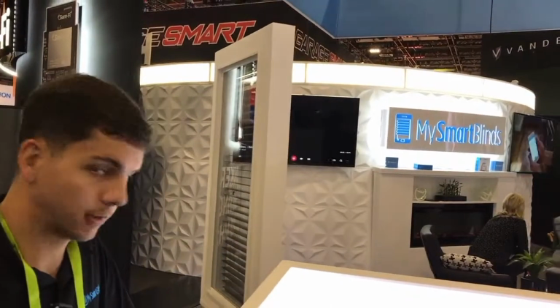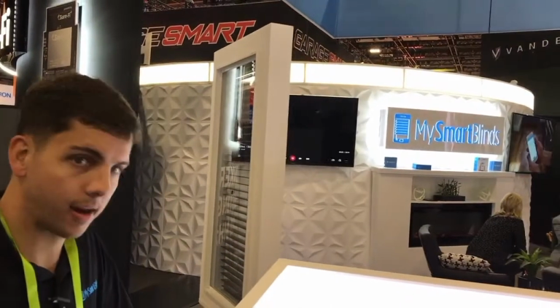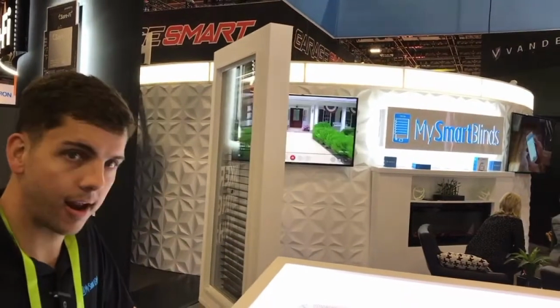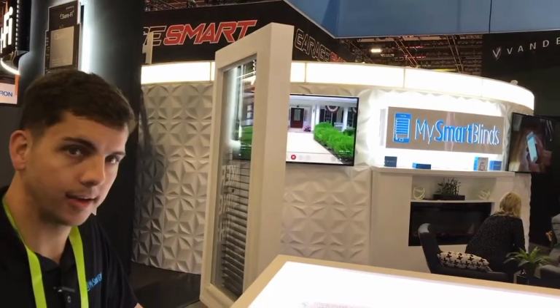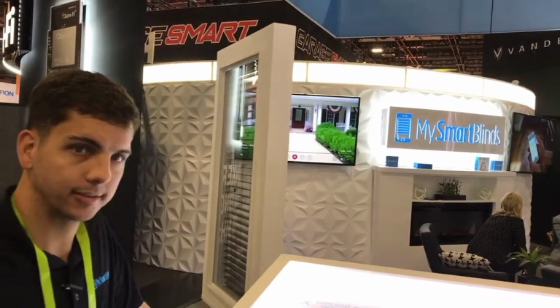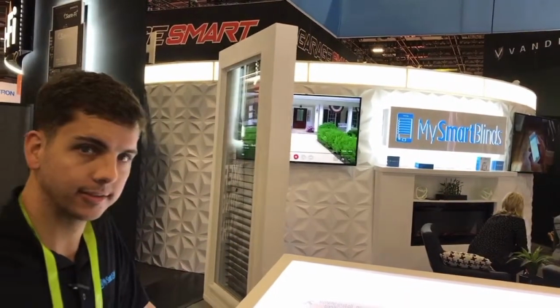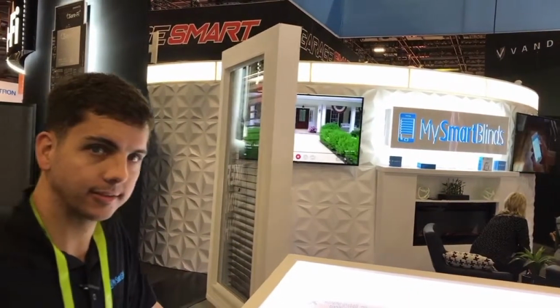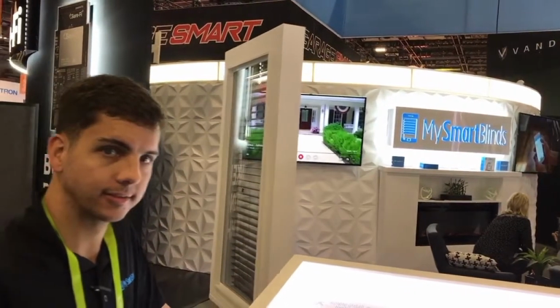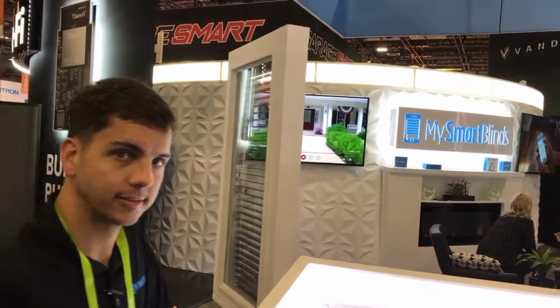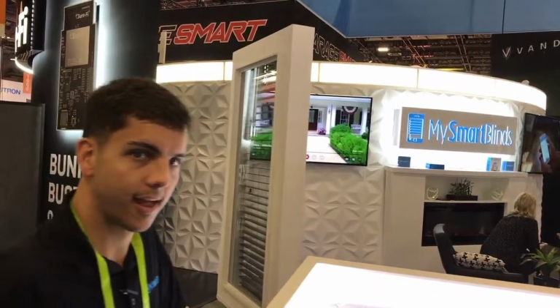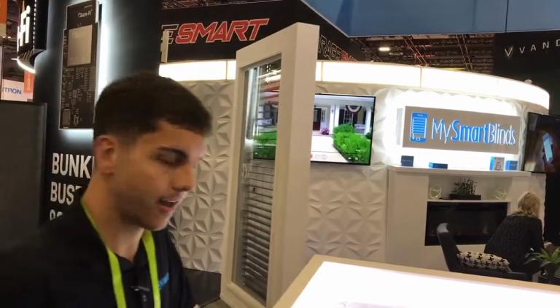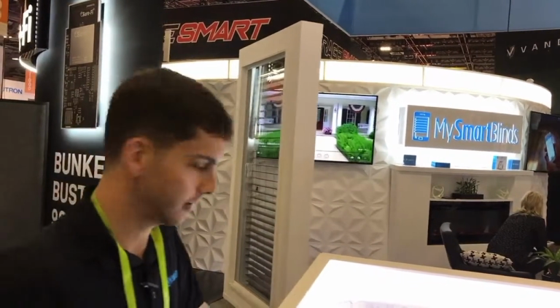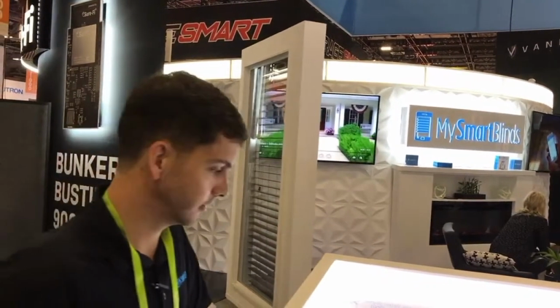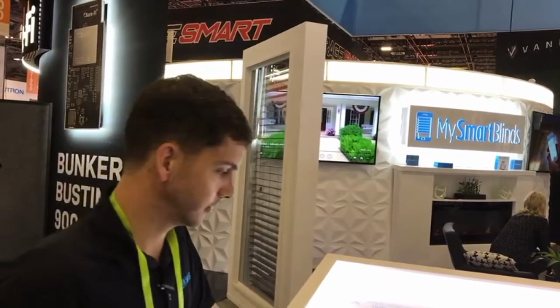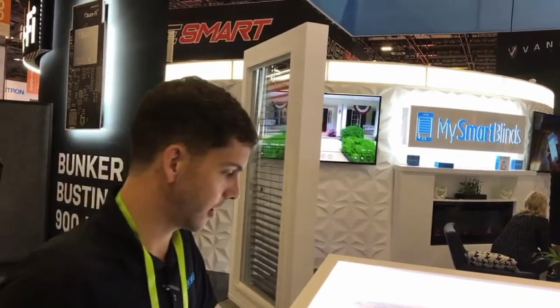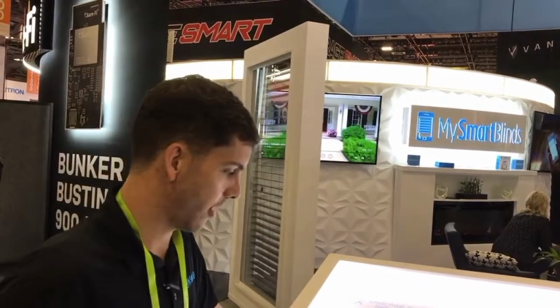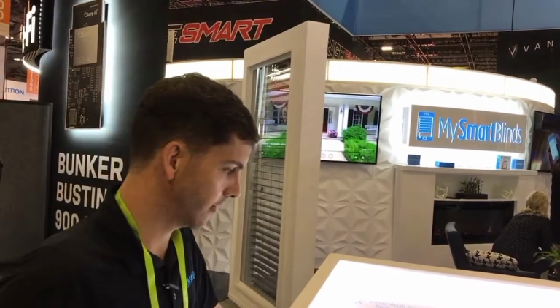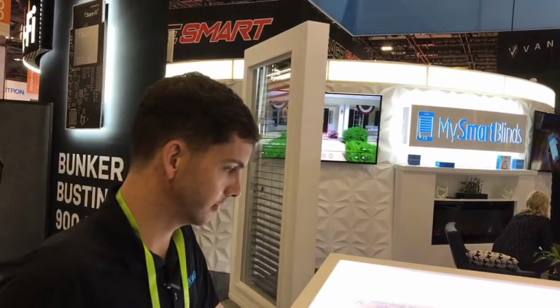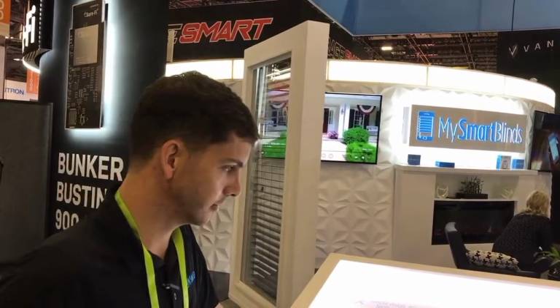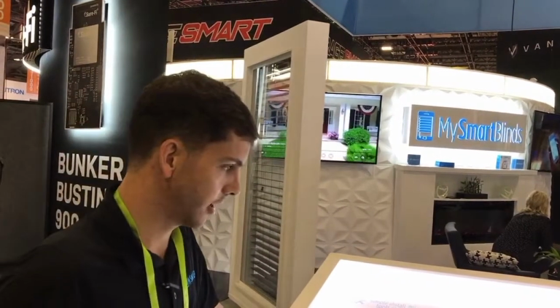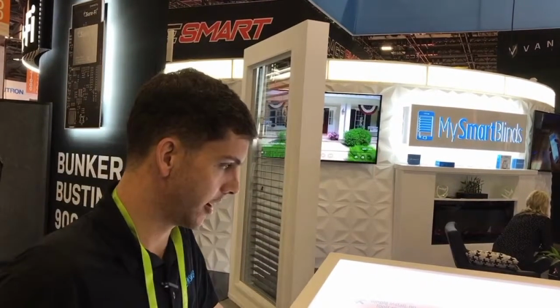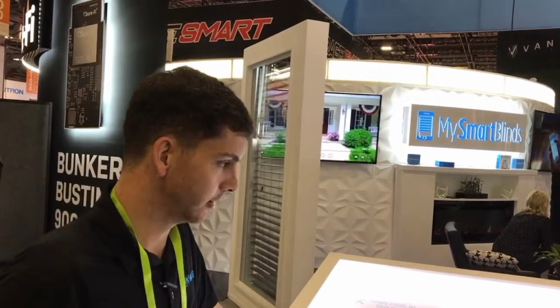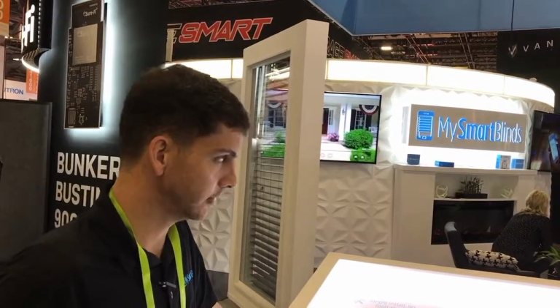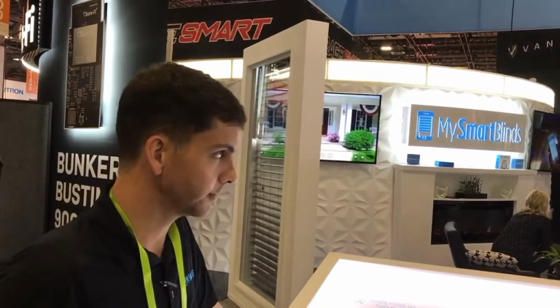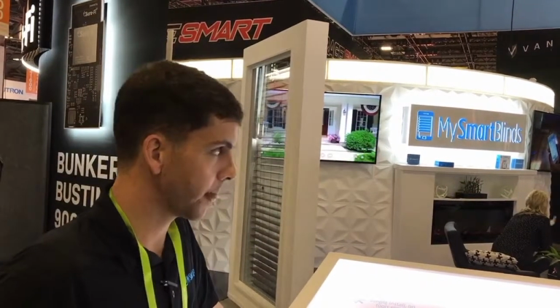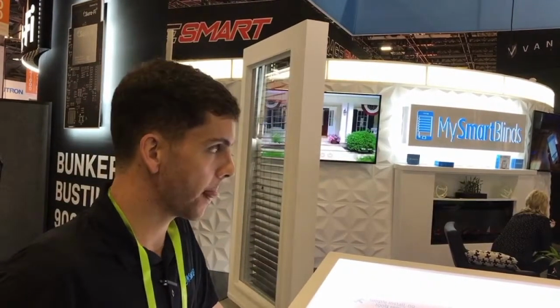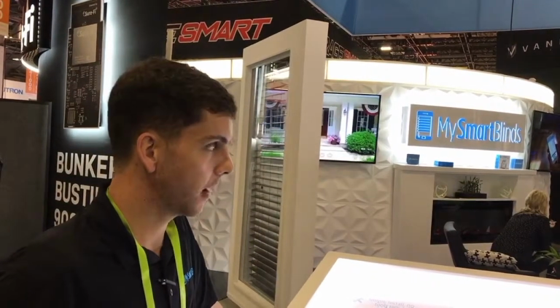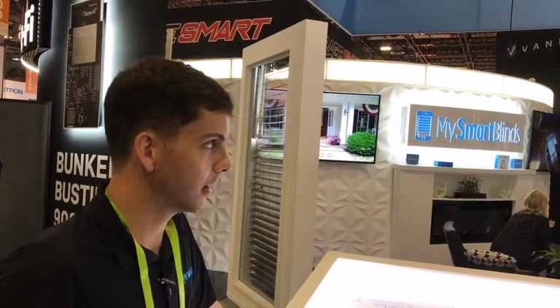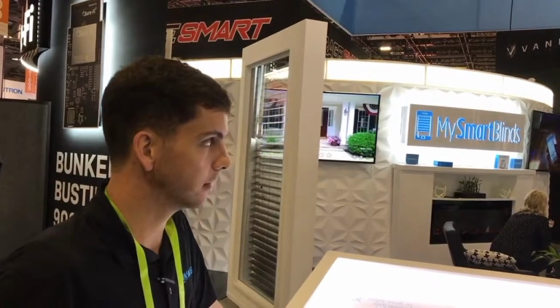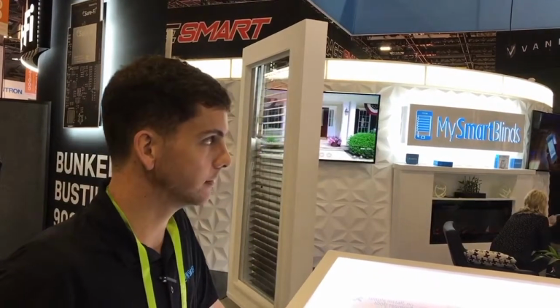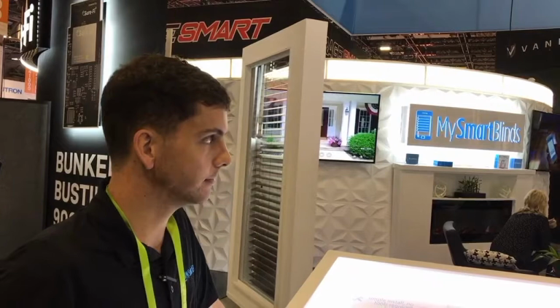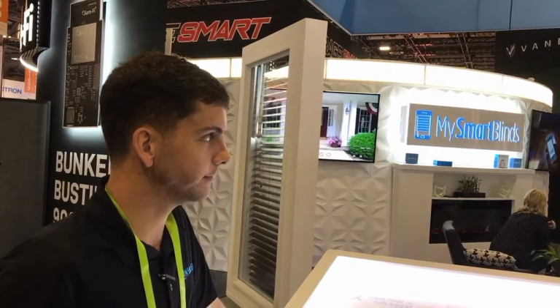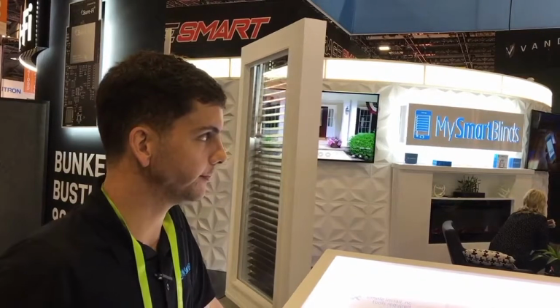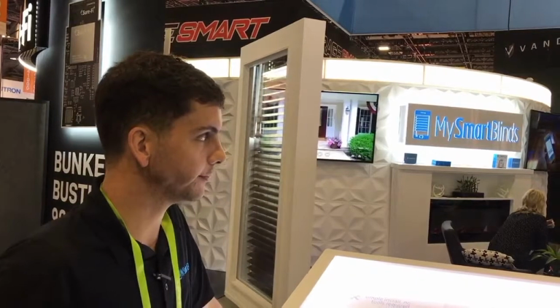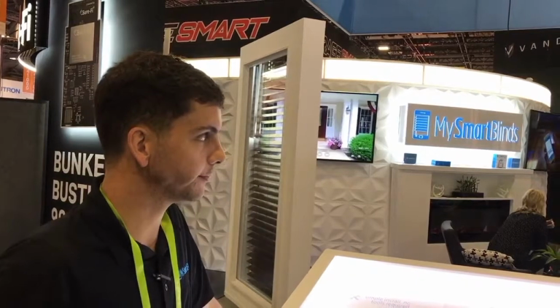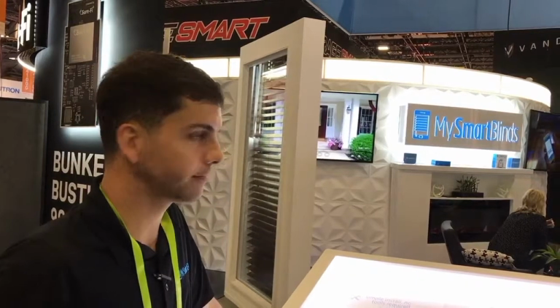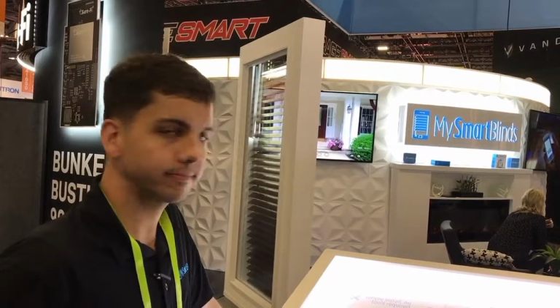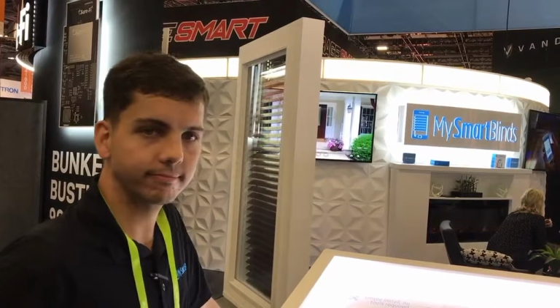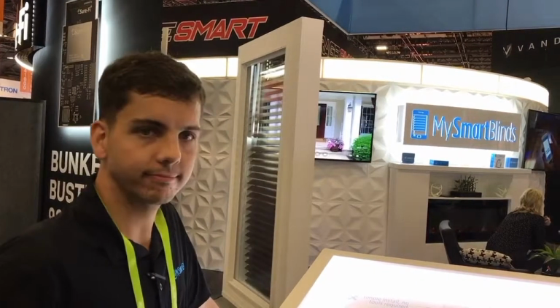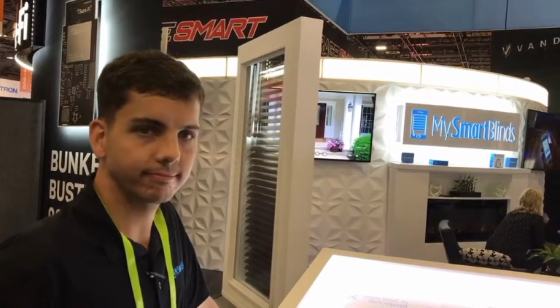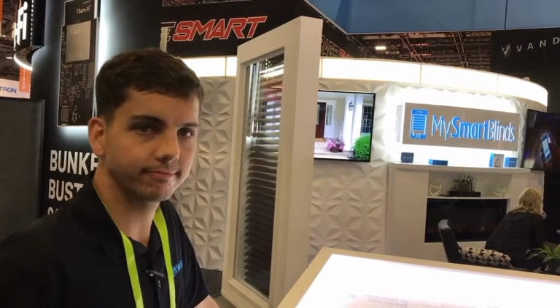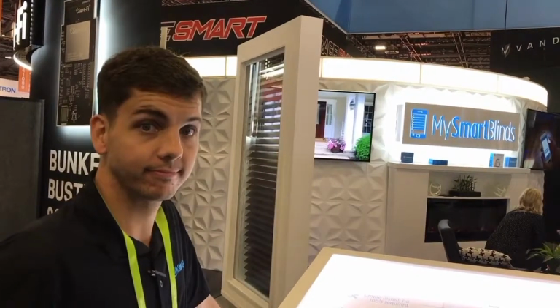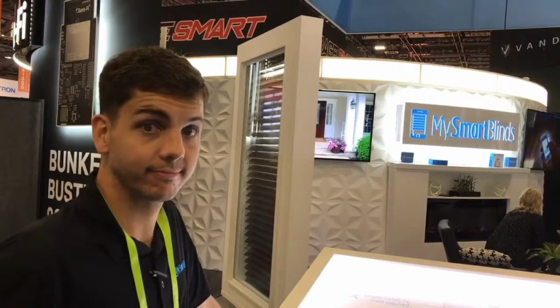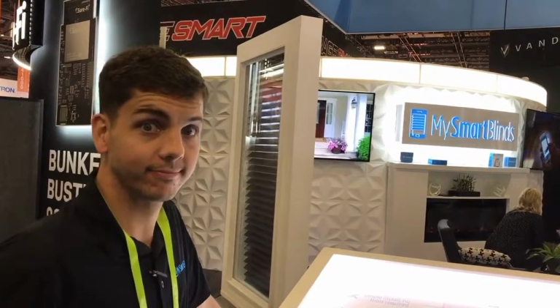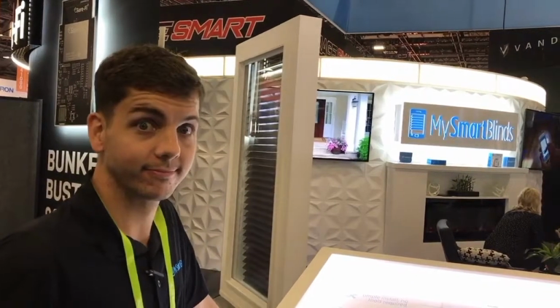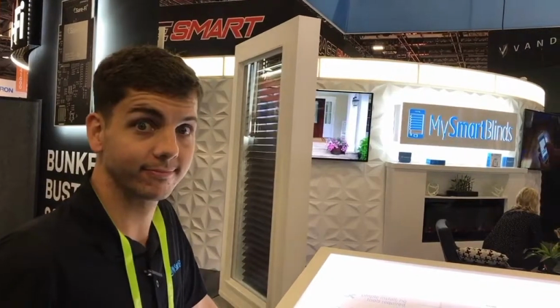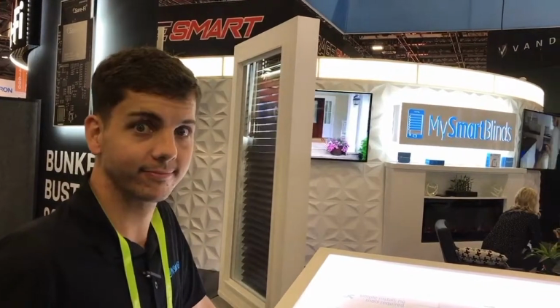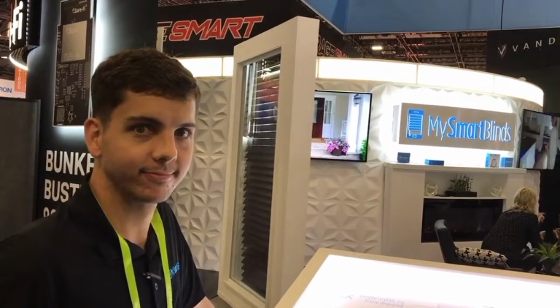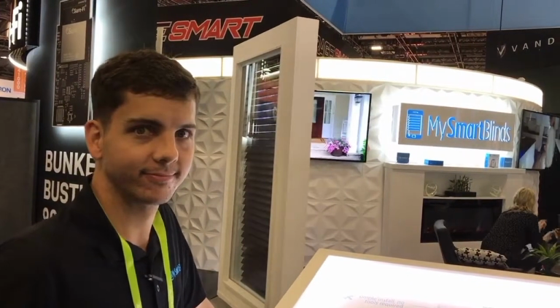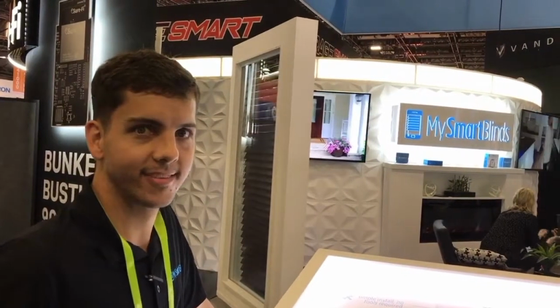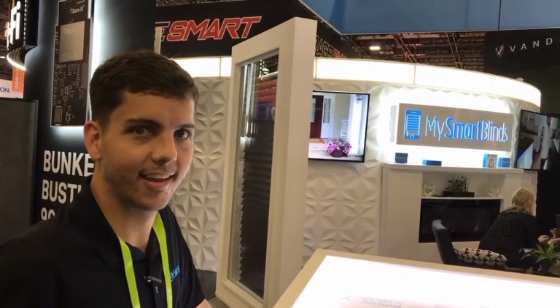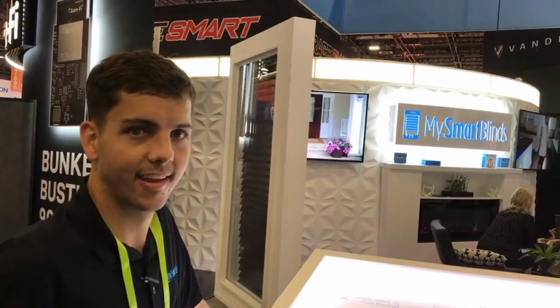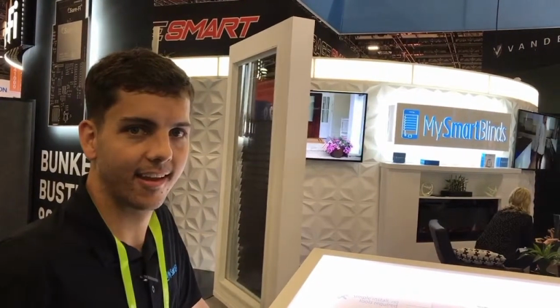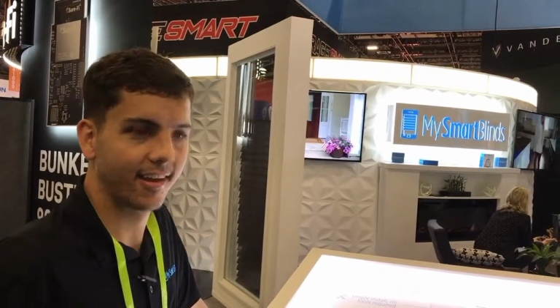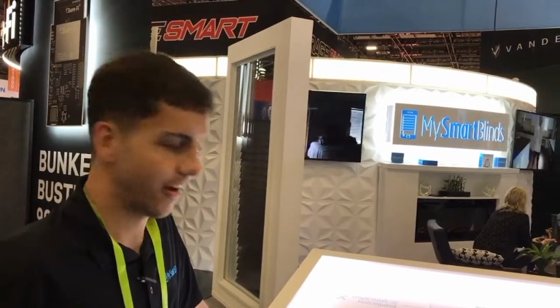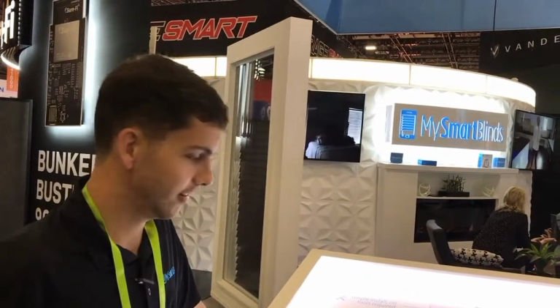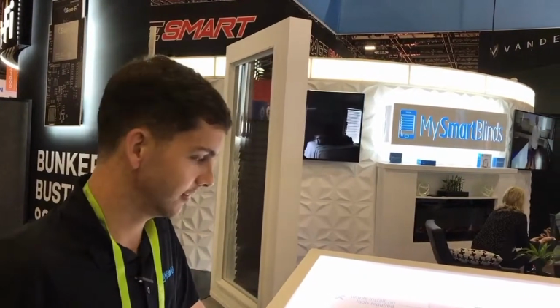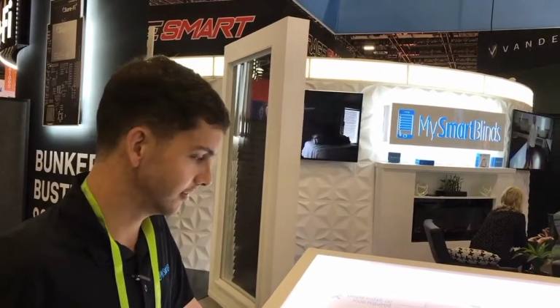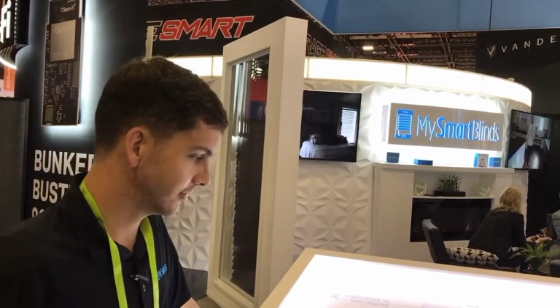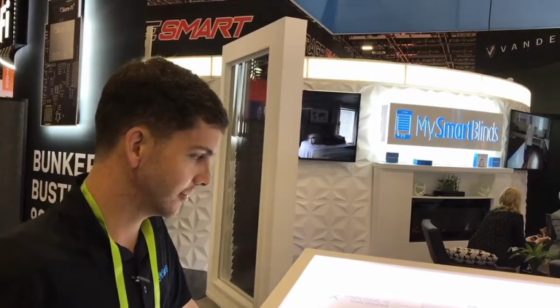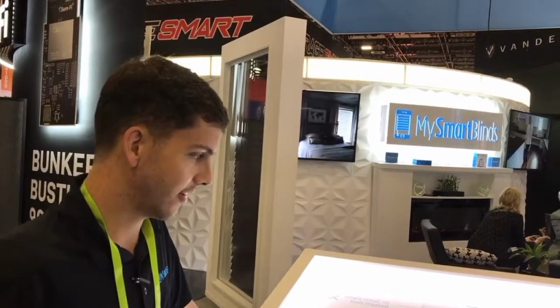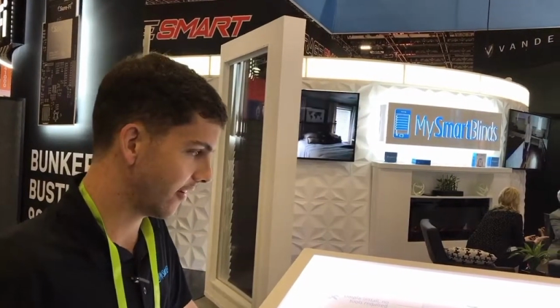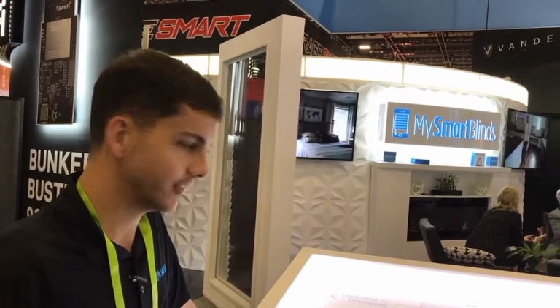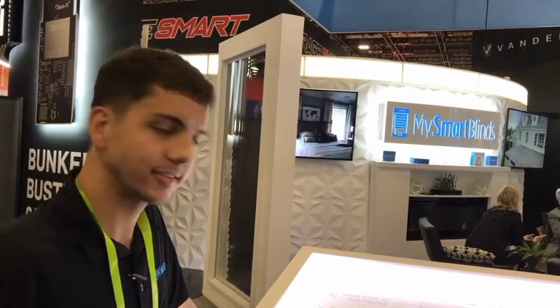Good morning, this is Mark with atmyhome.com at CES and I'm here with Skyler with MySmartBlinds and he's going to tell us about some of their new offerings.